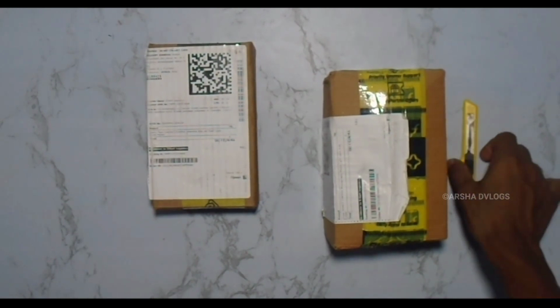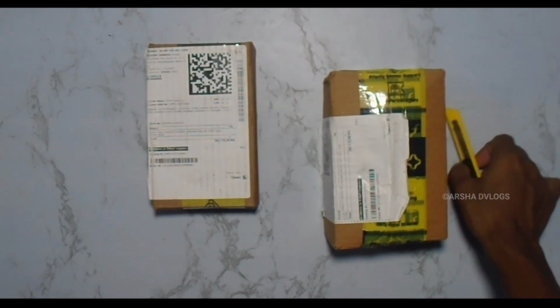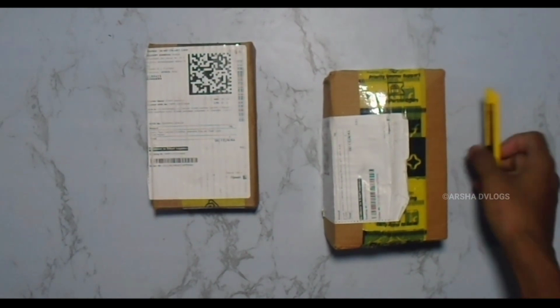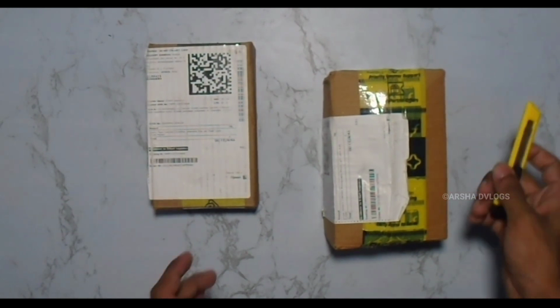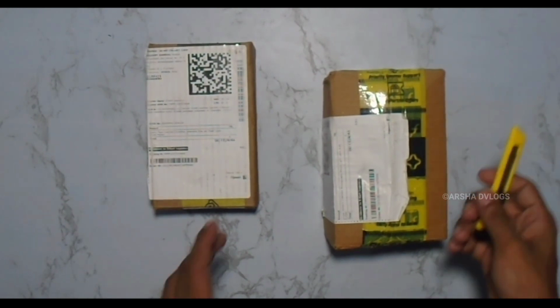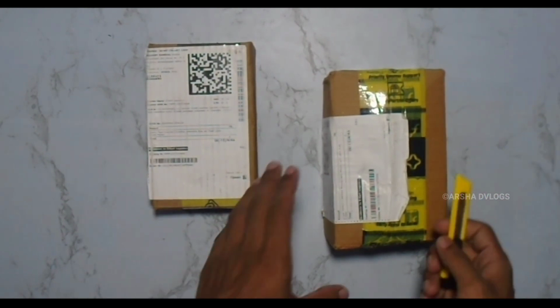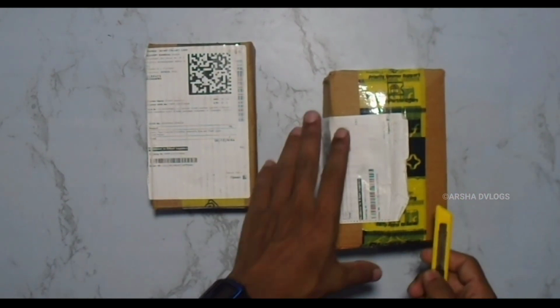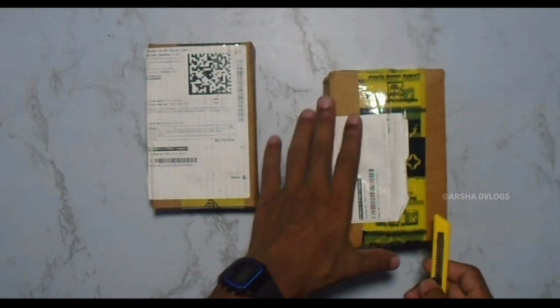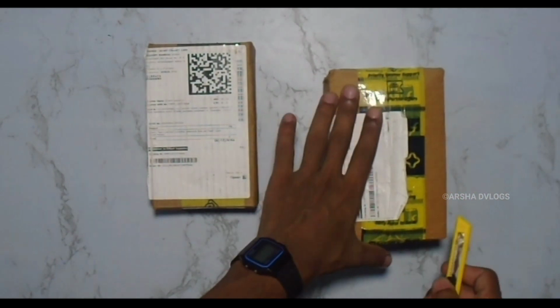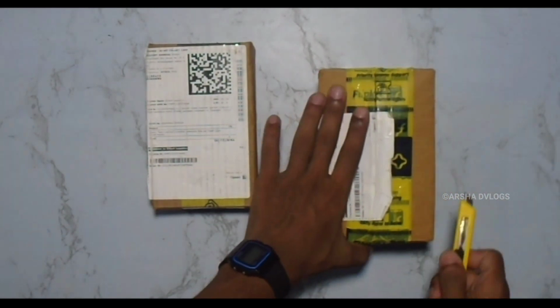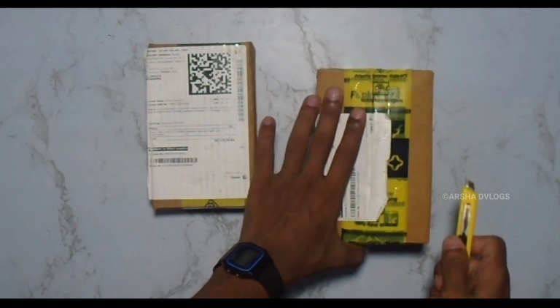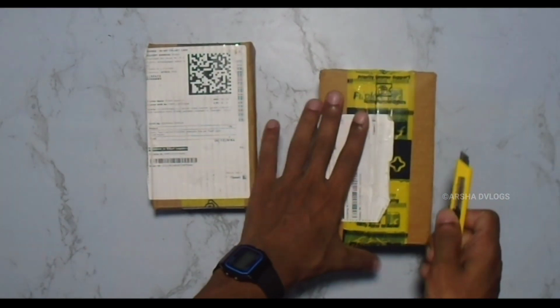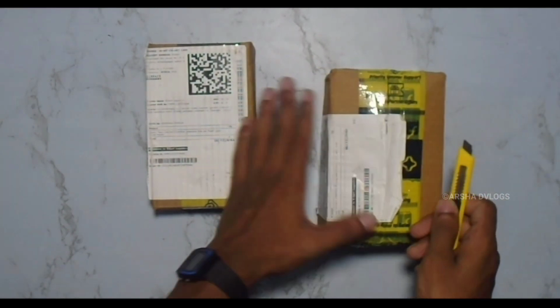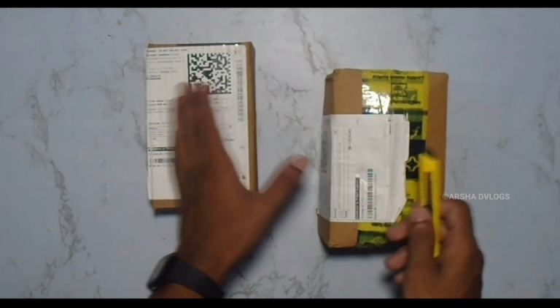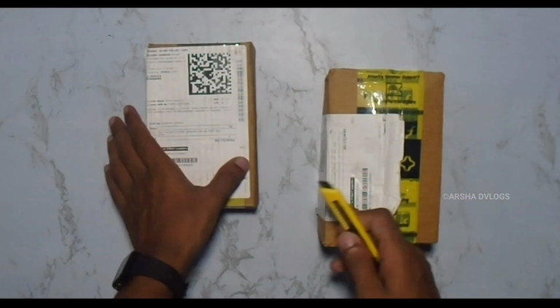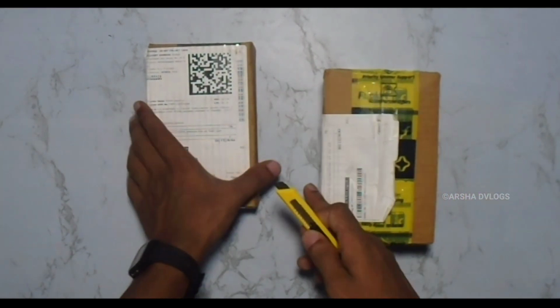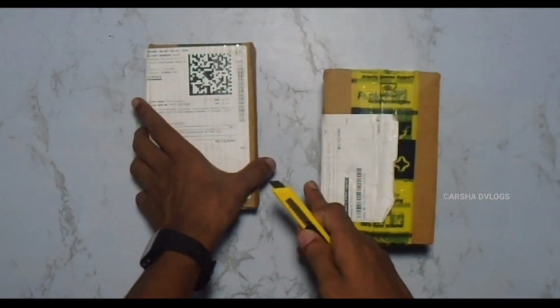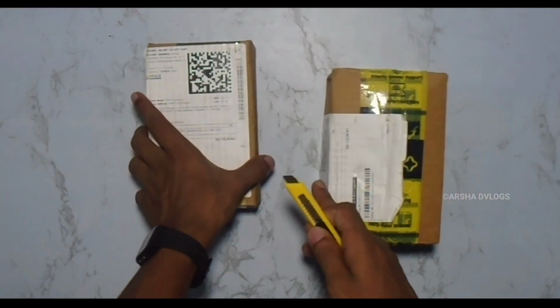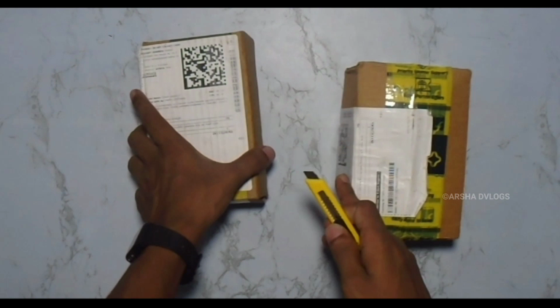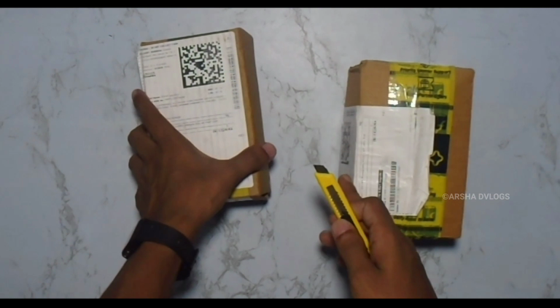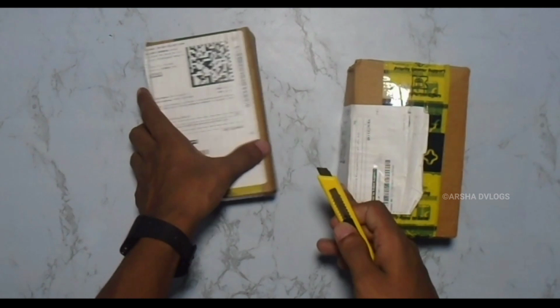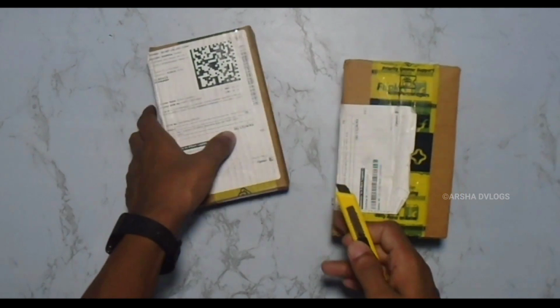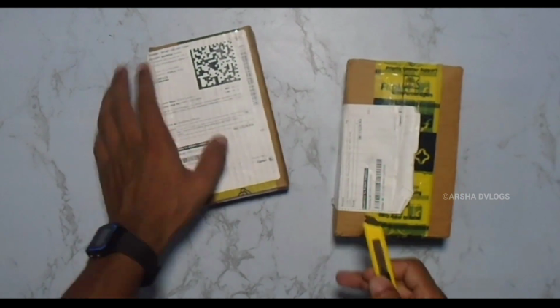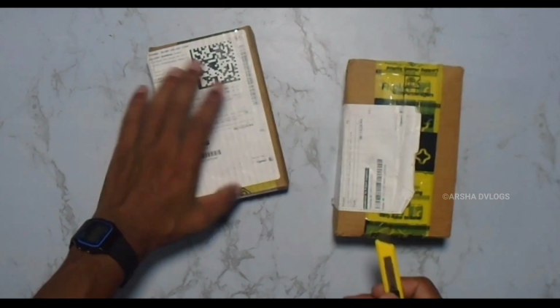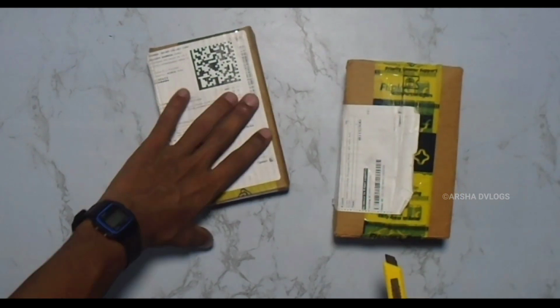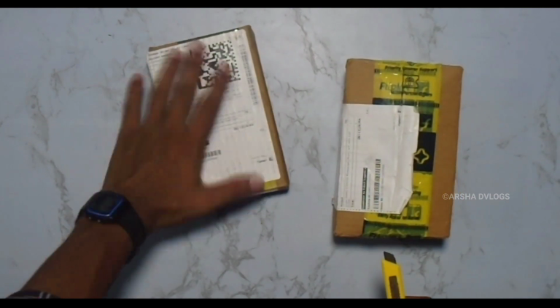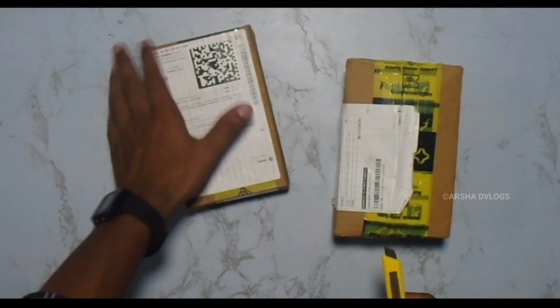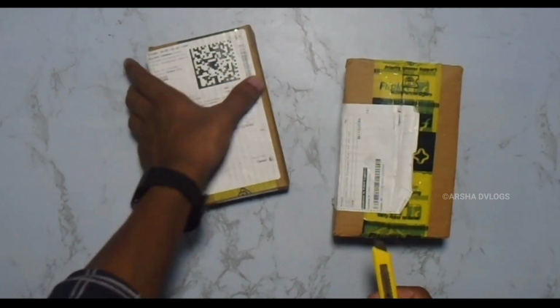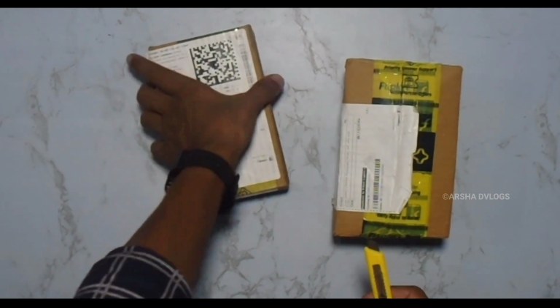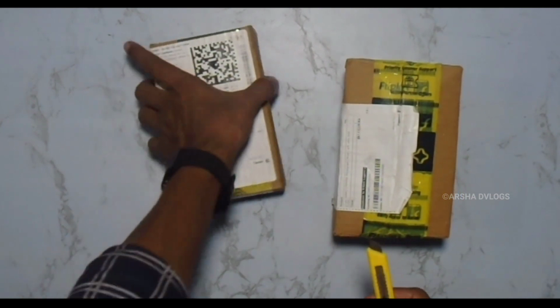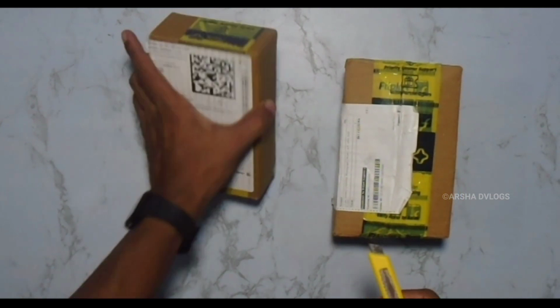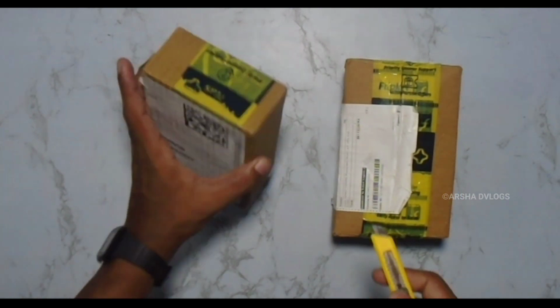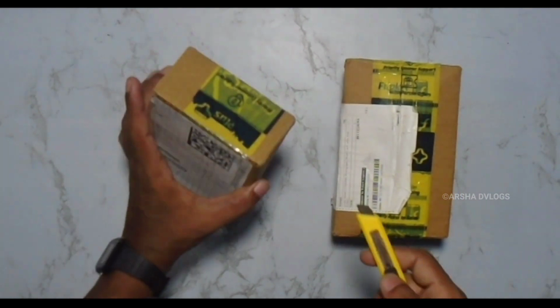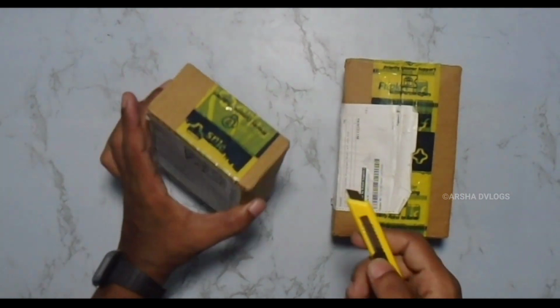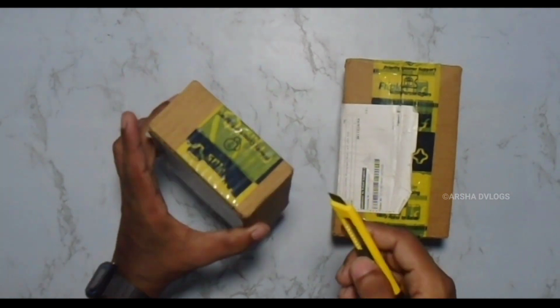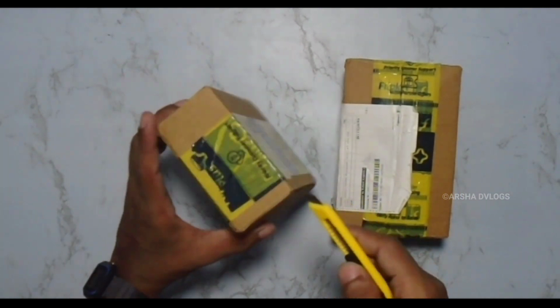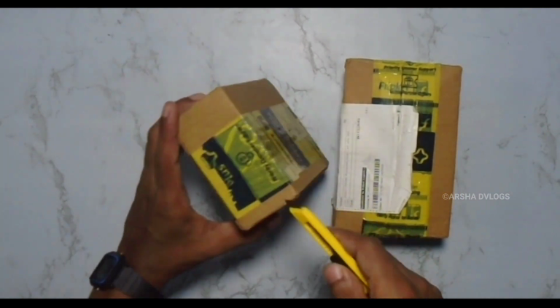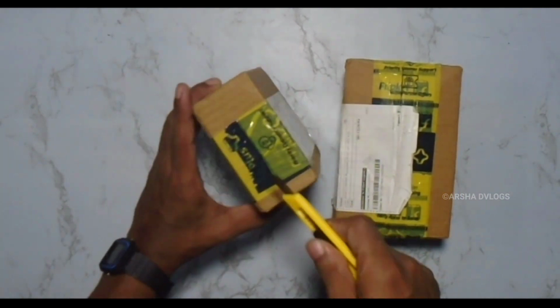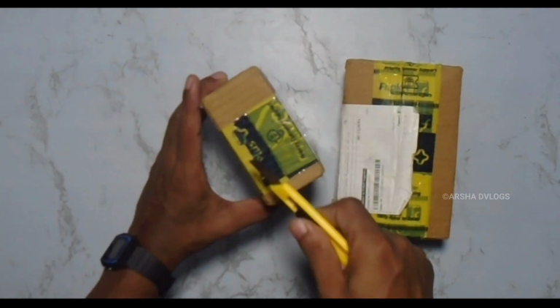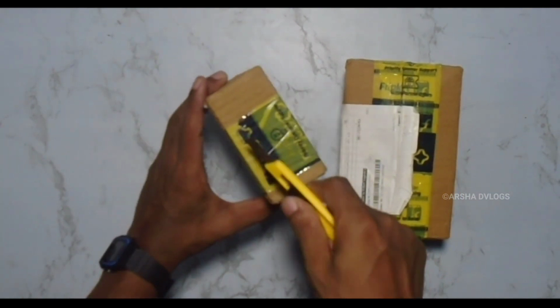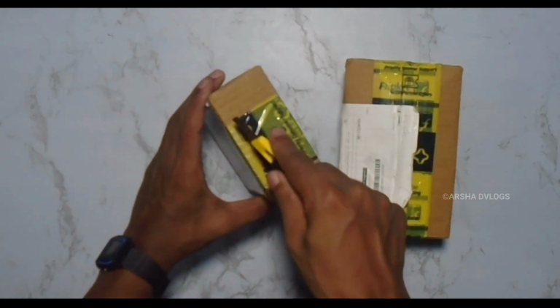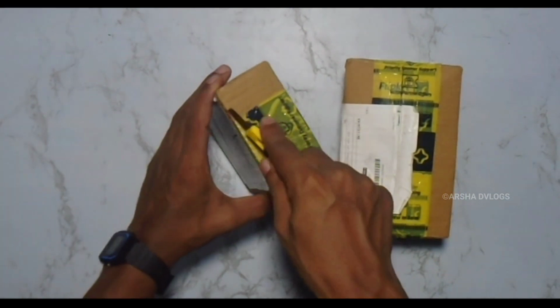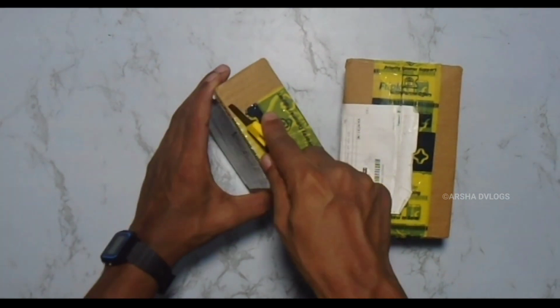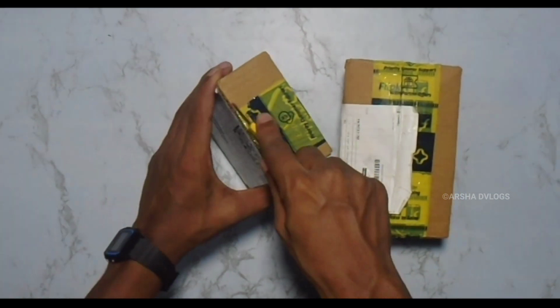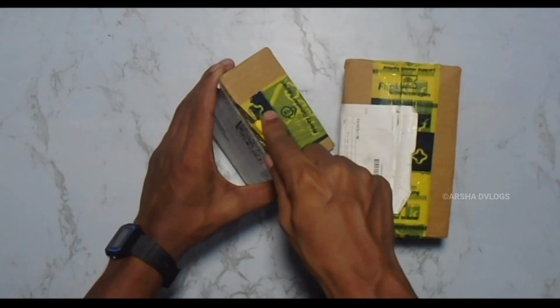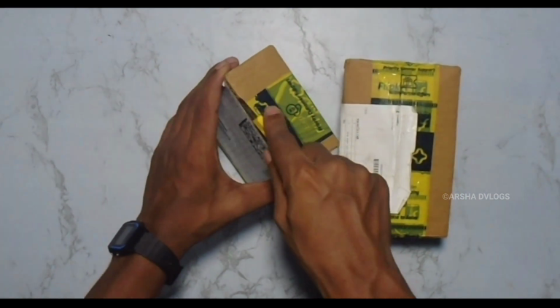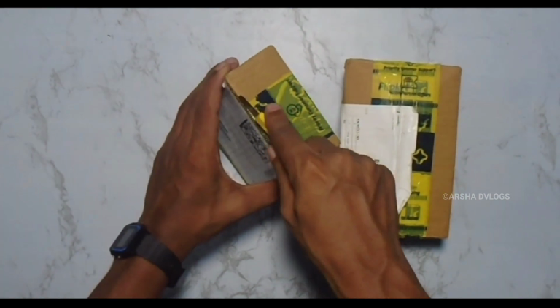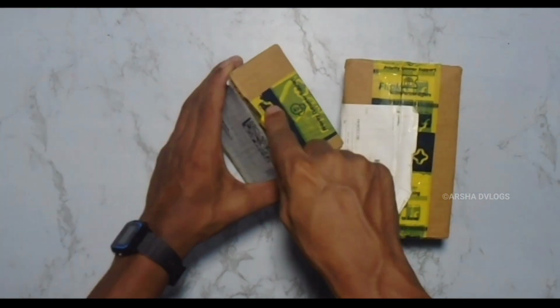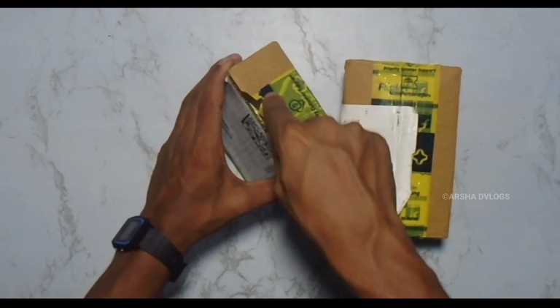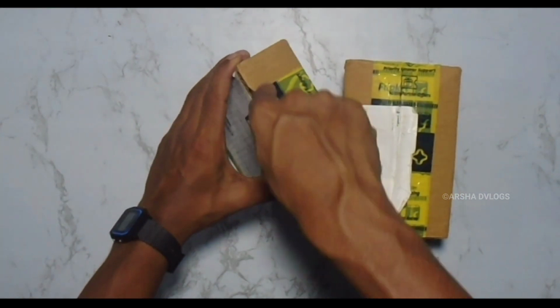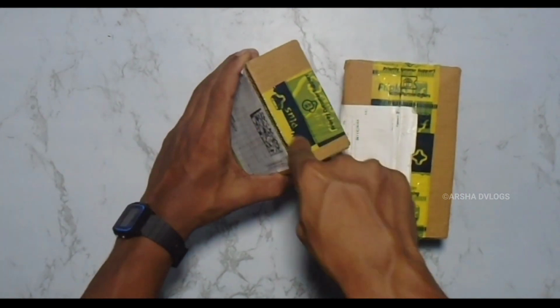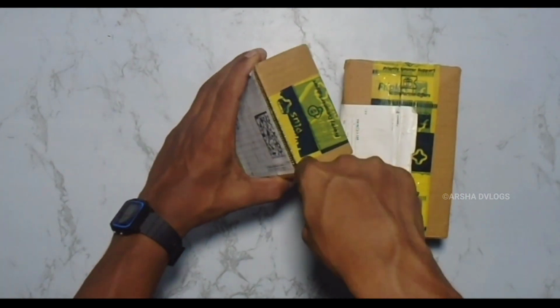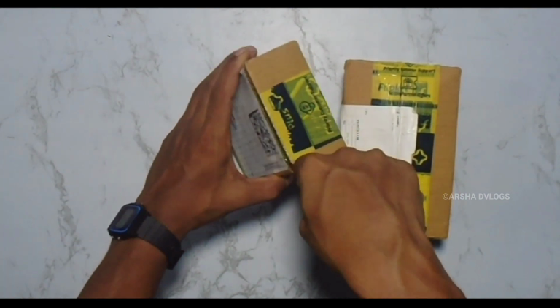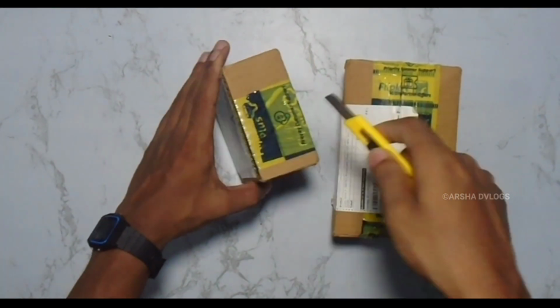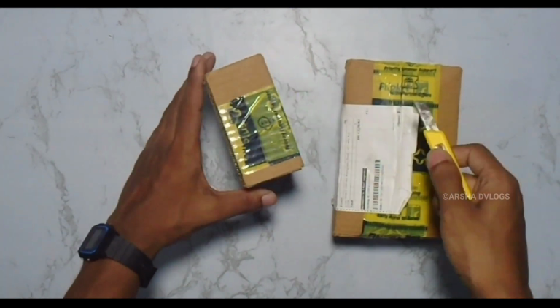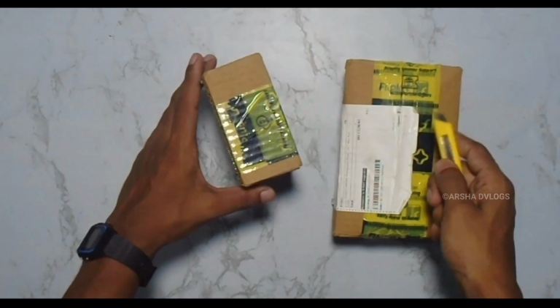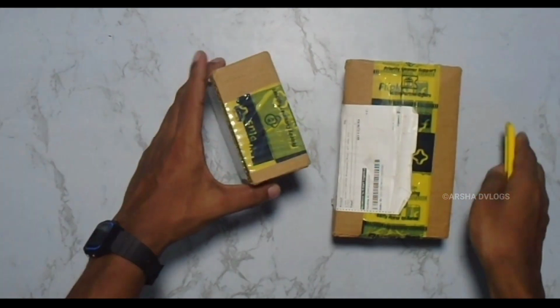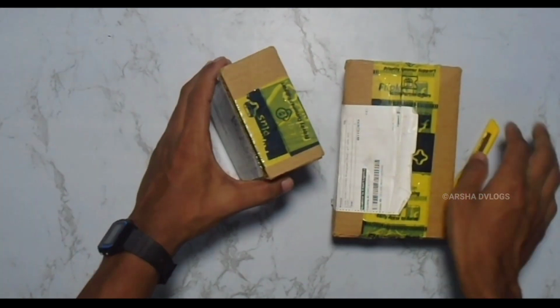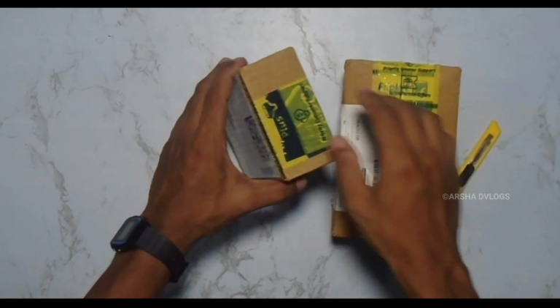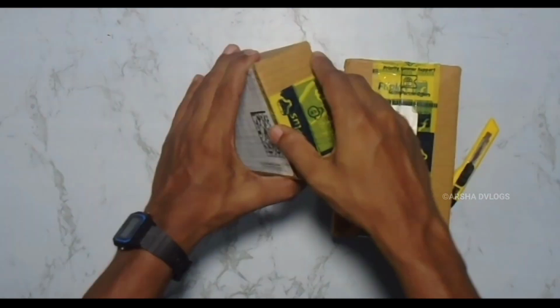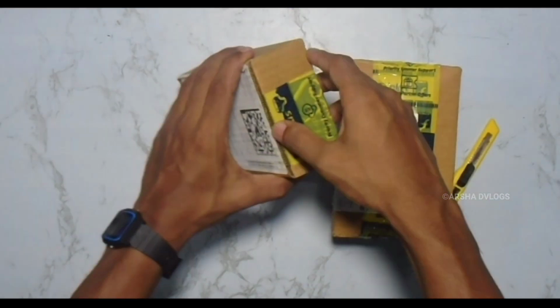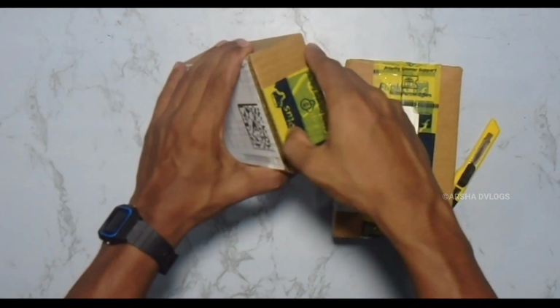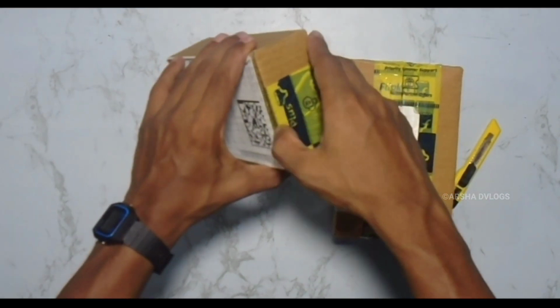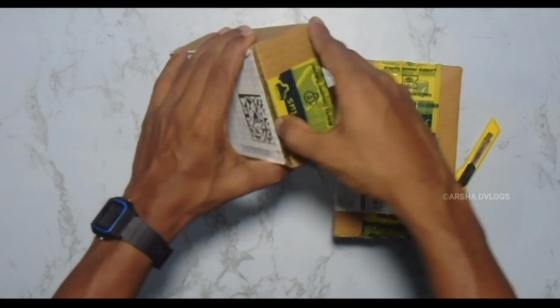We have a different lighting. So we have a small box.